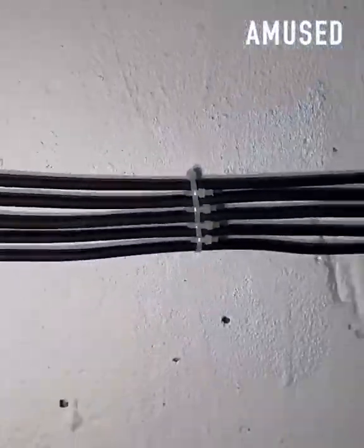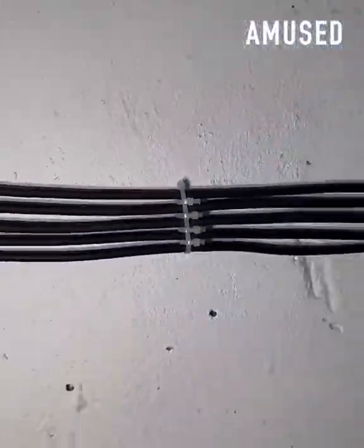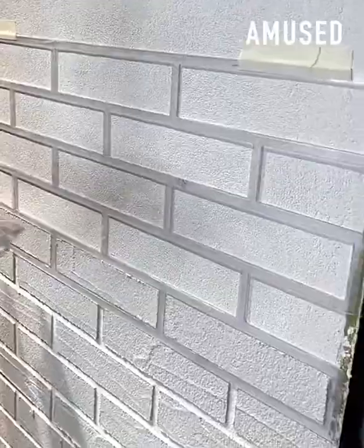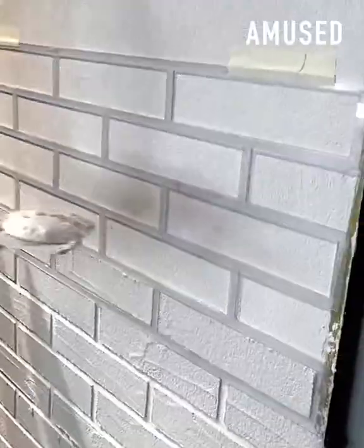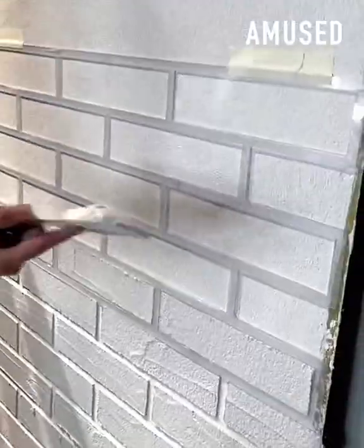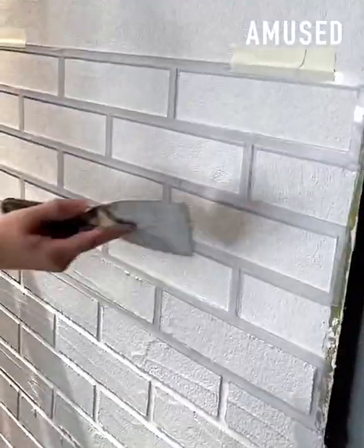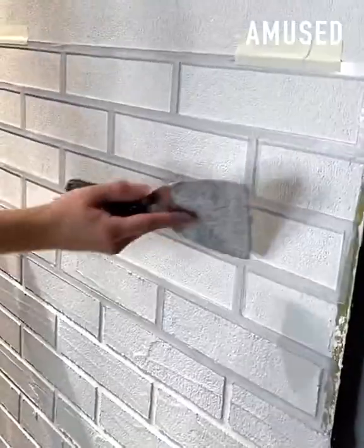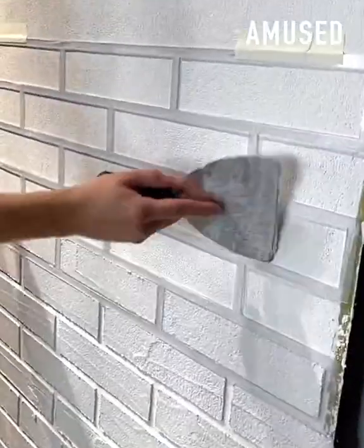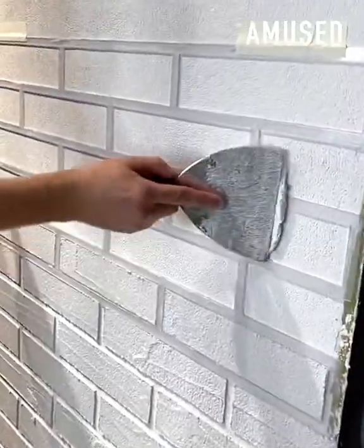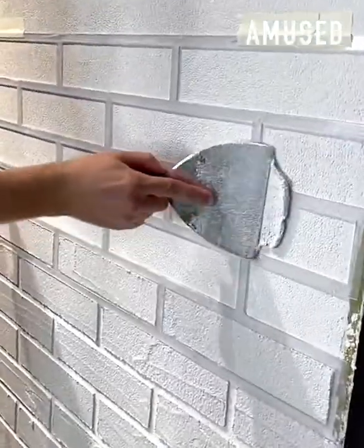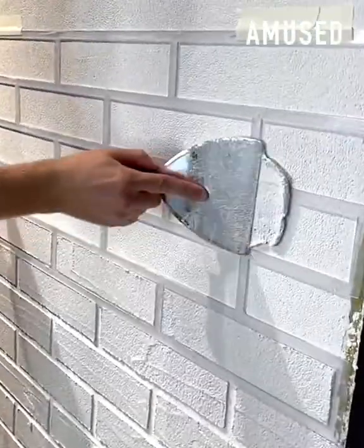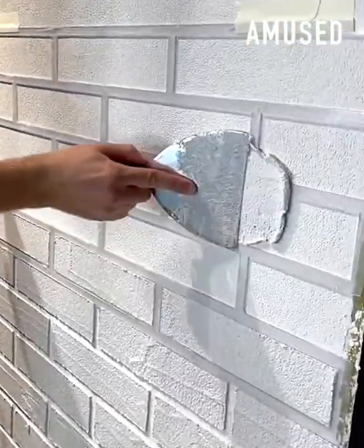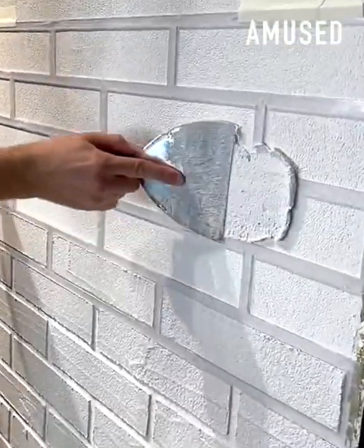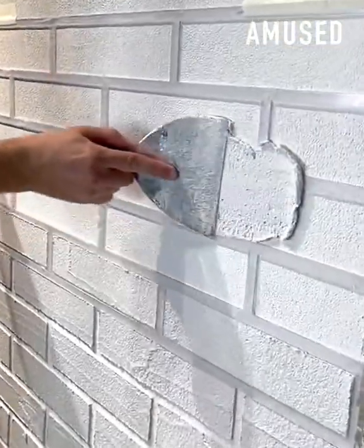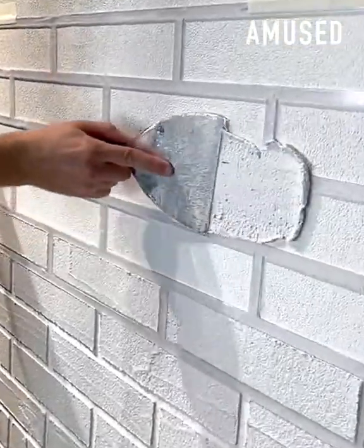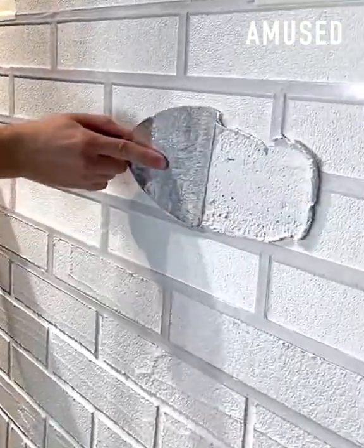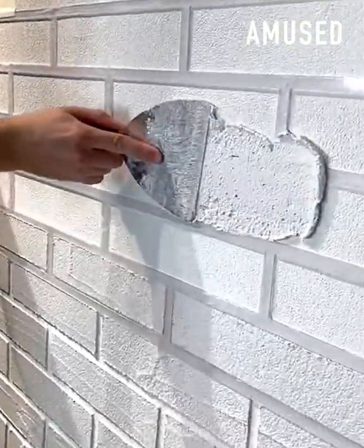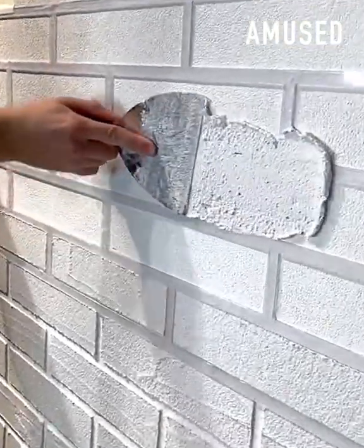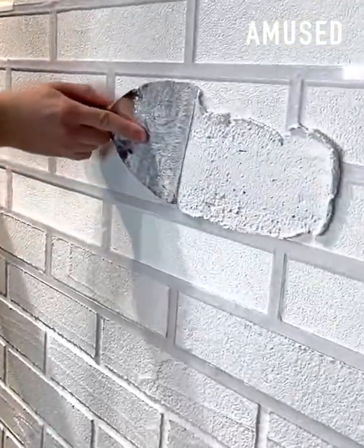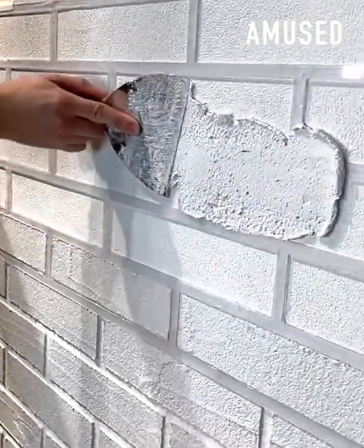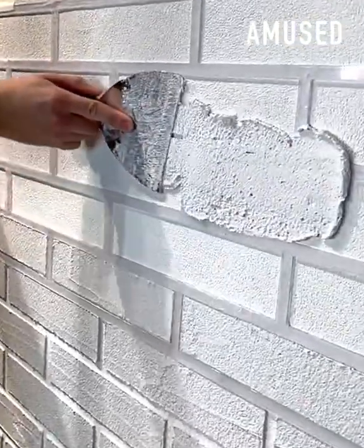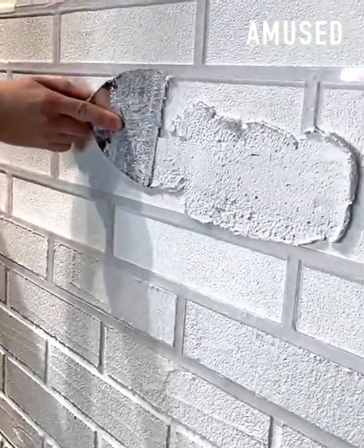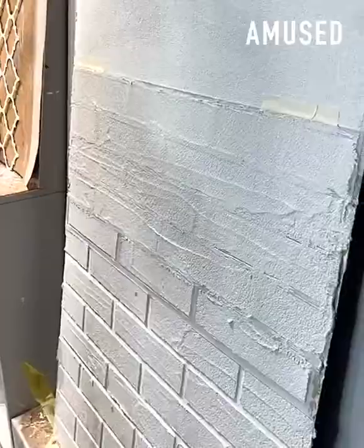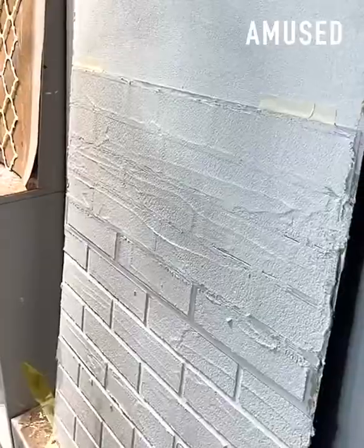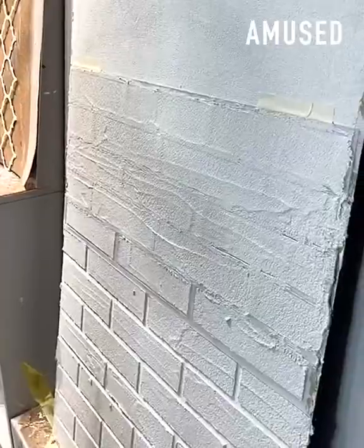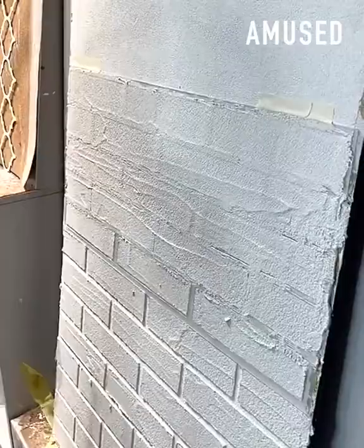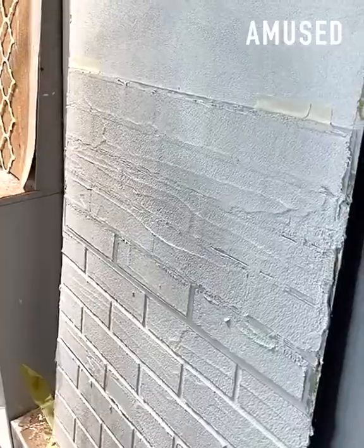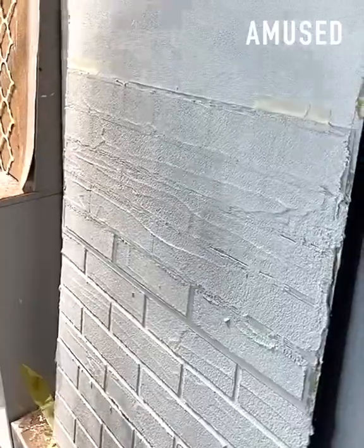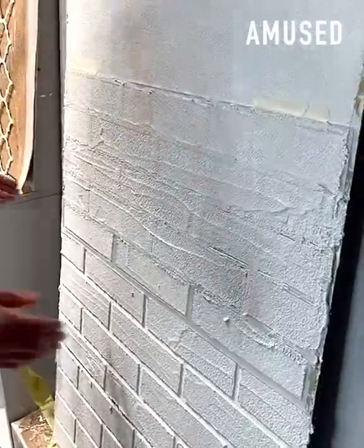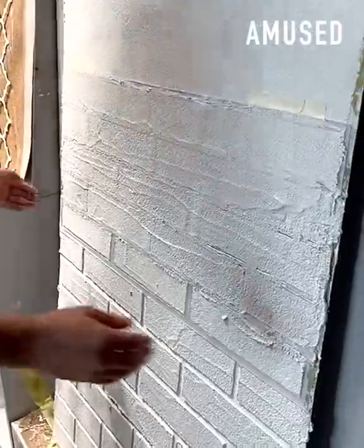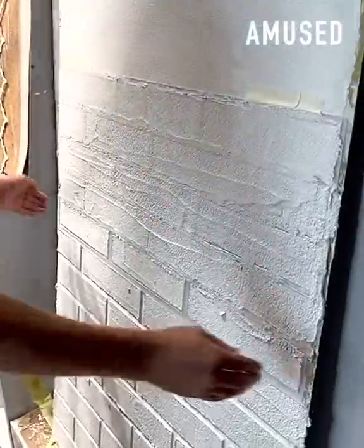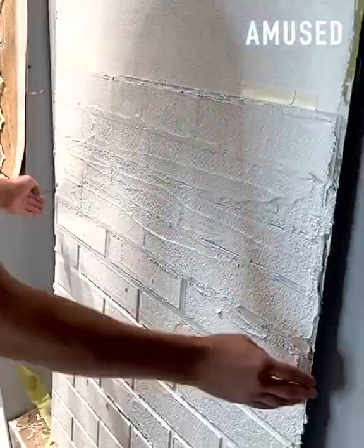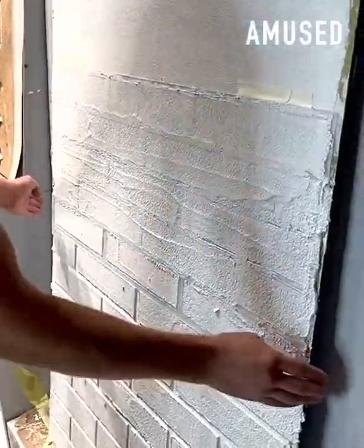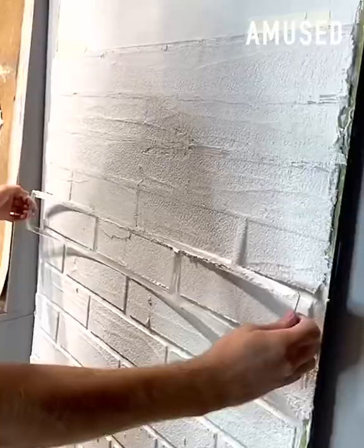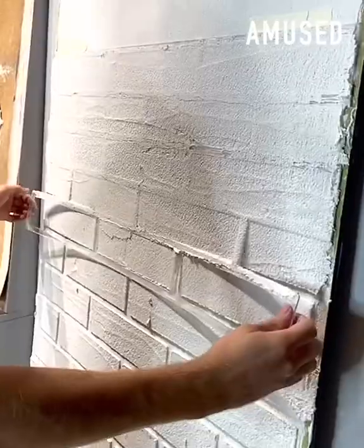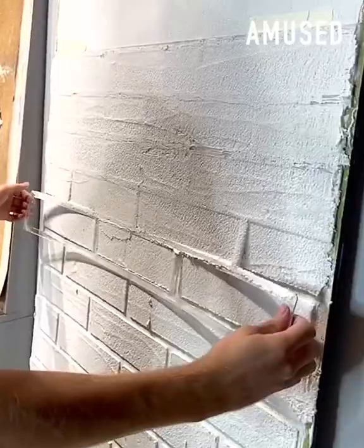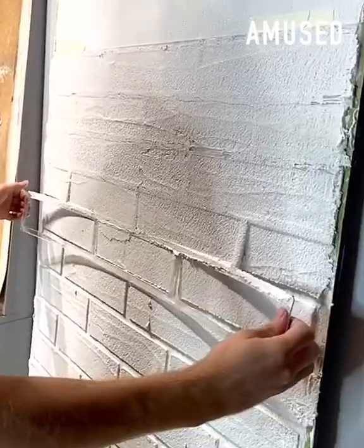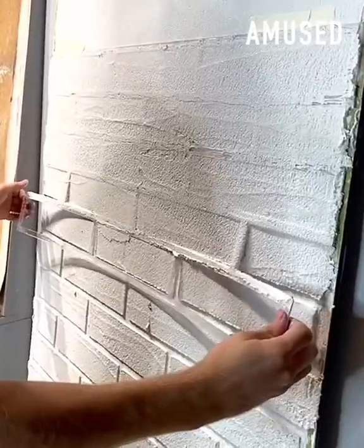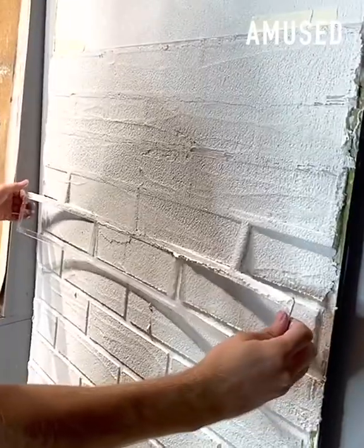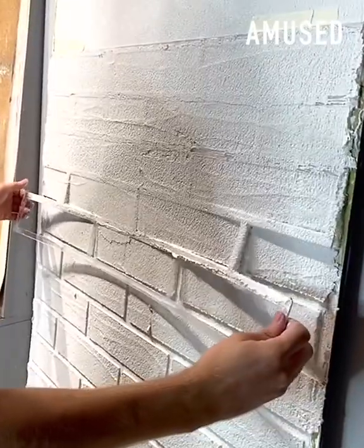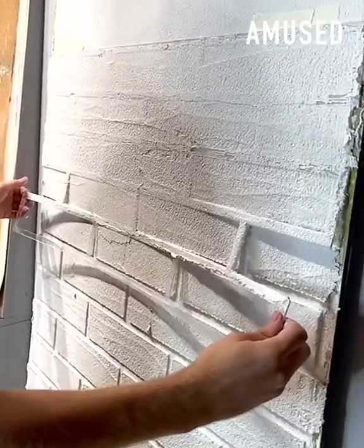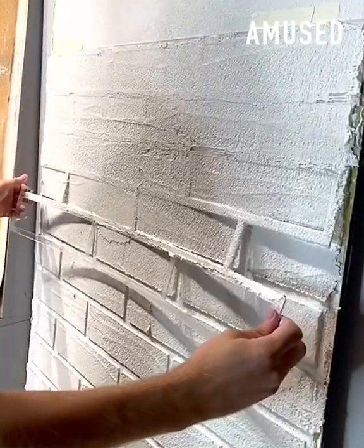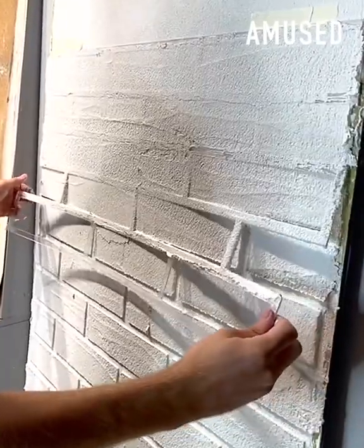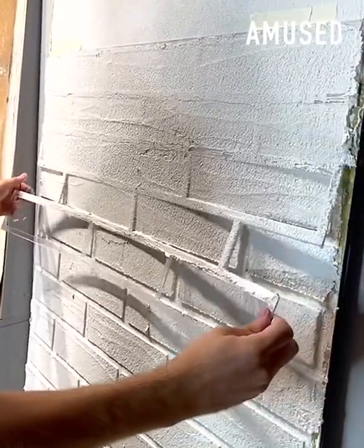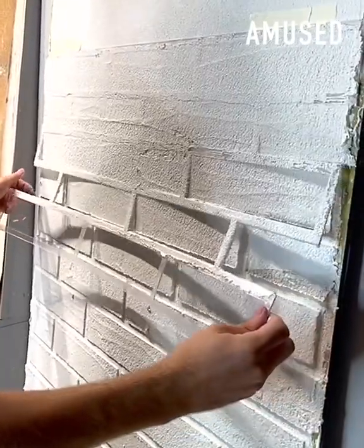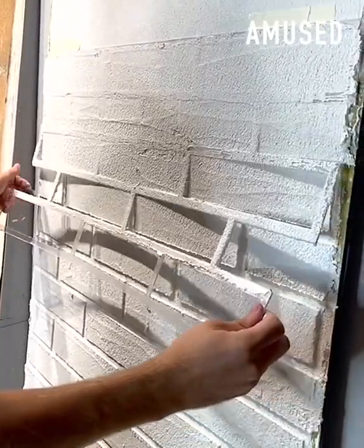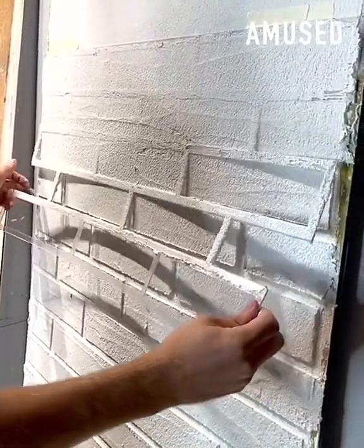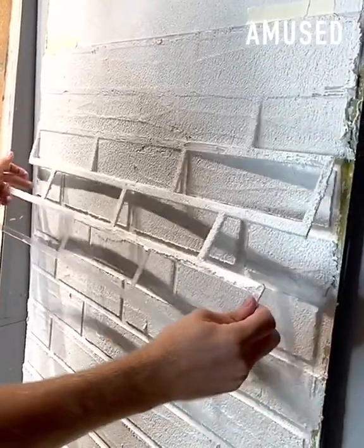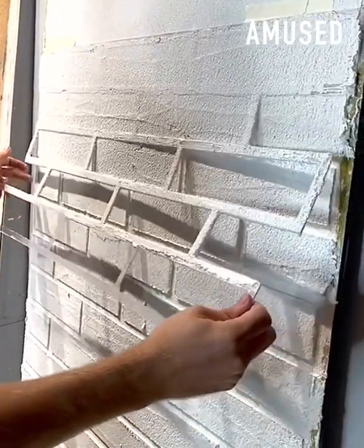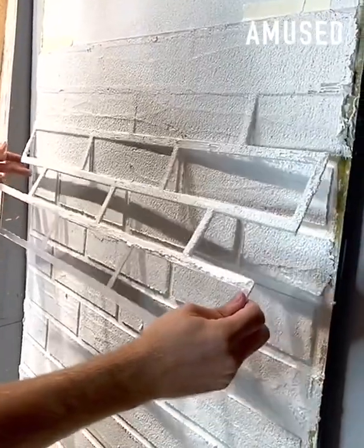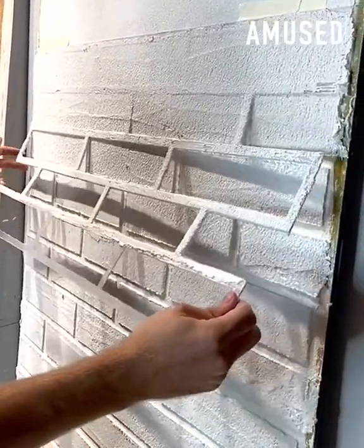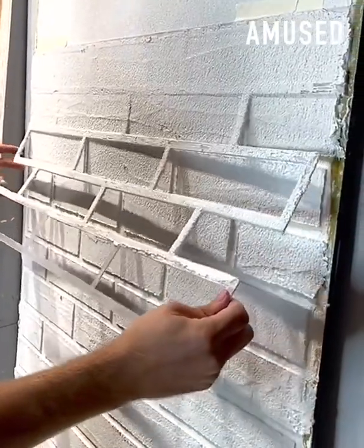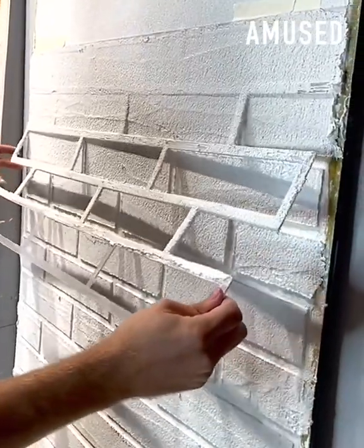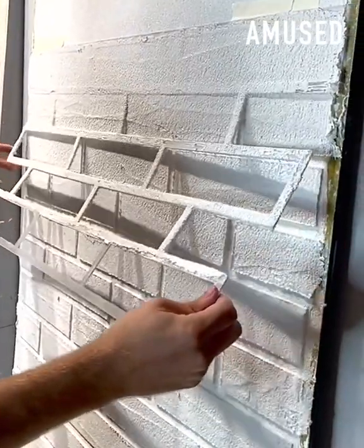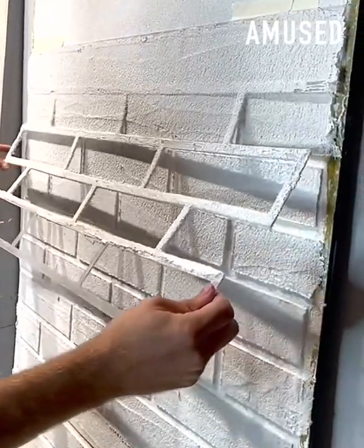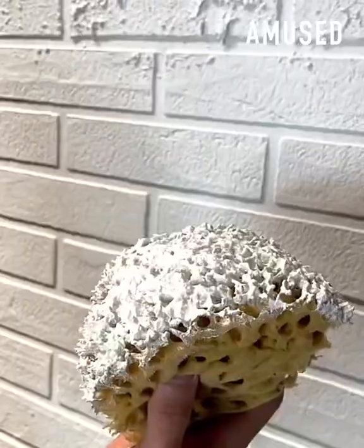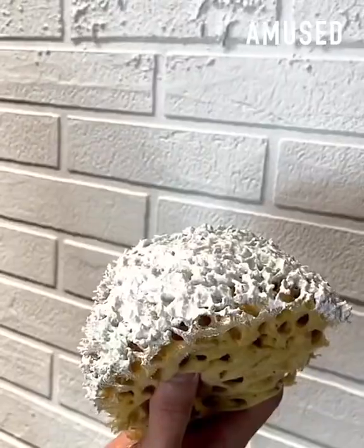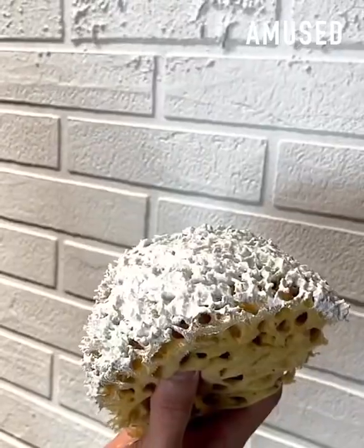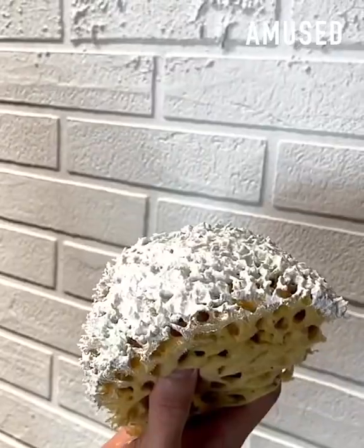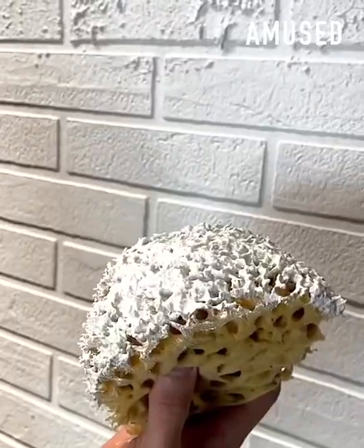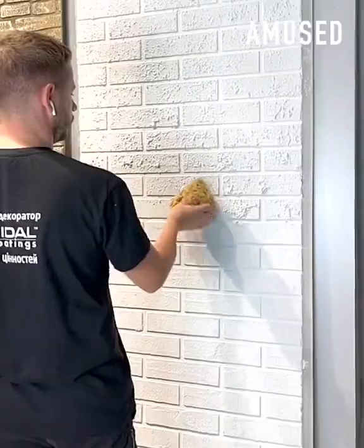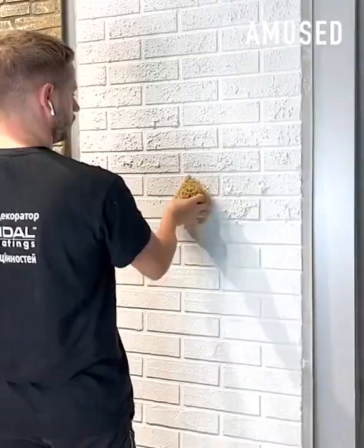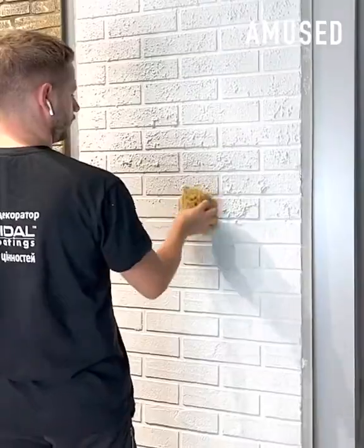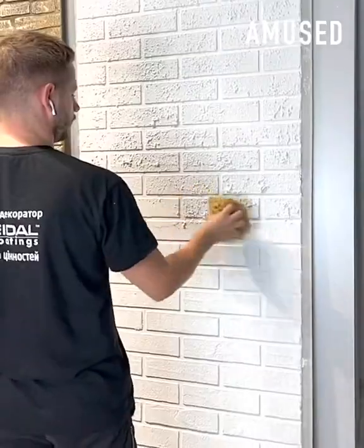After wet plaster is spread over a fake brick template, various sponges and tools are used to create a faux look.